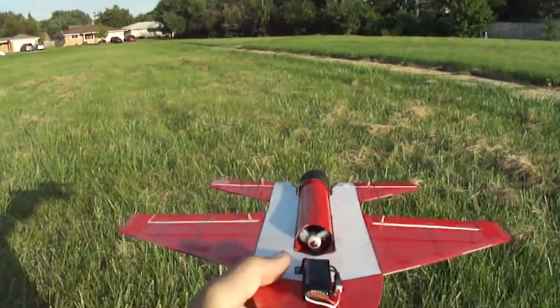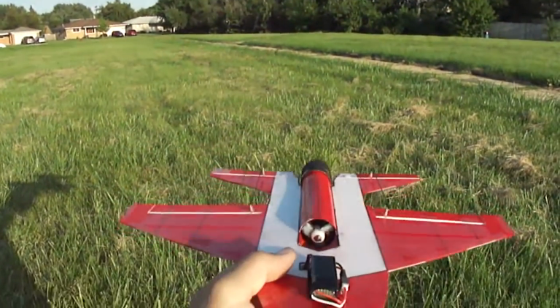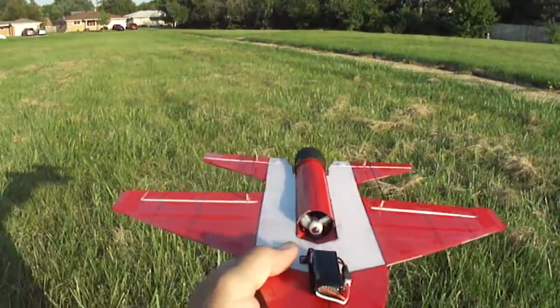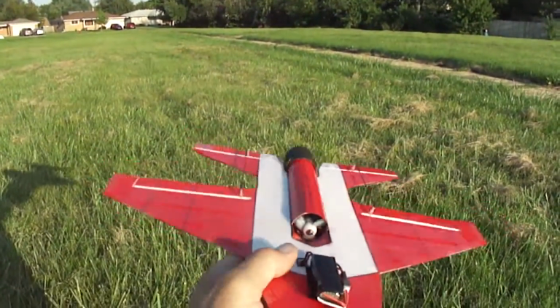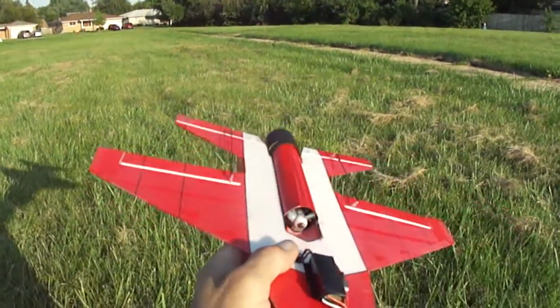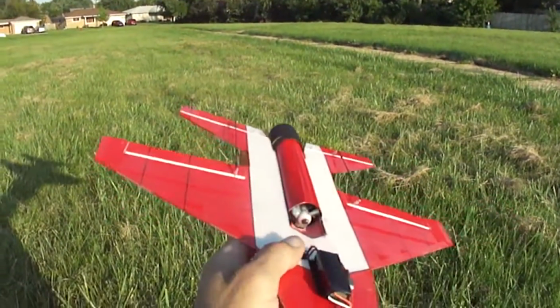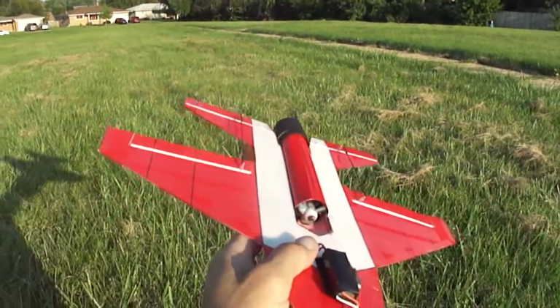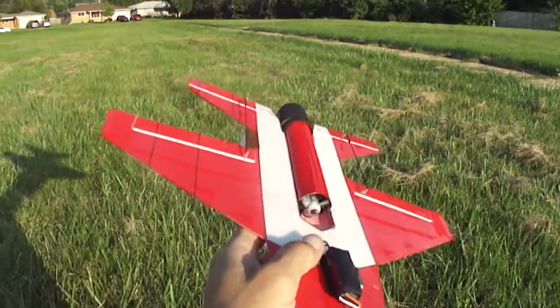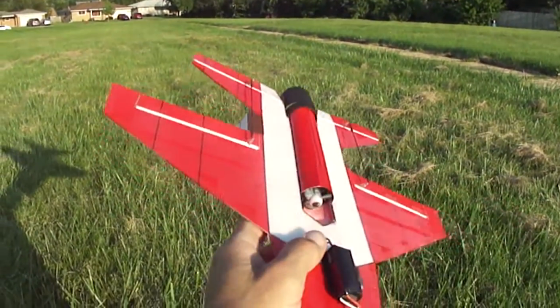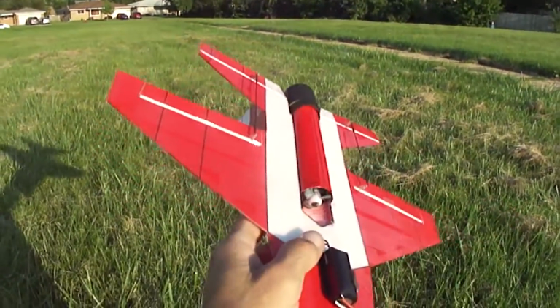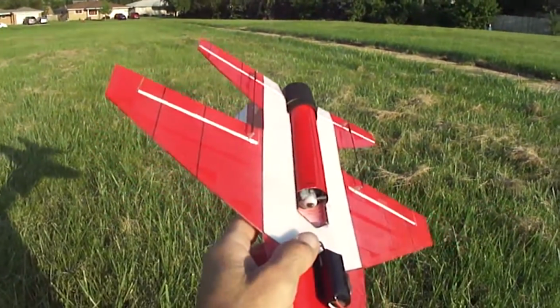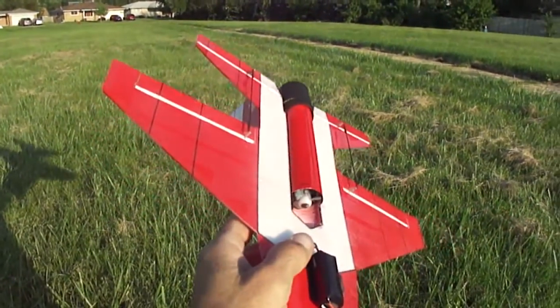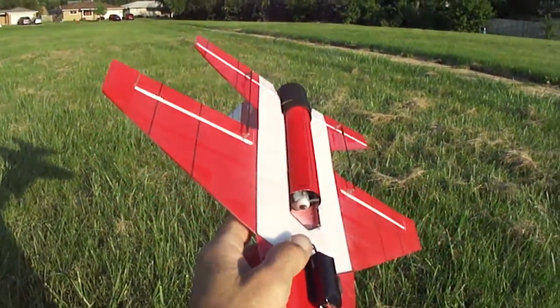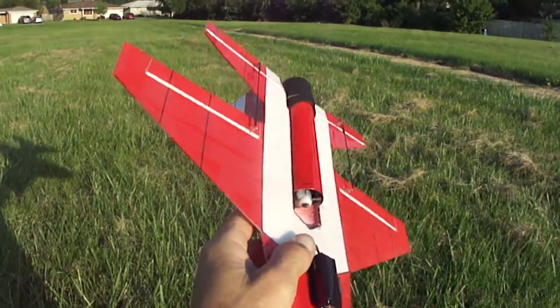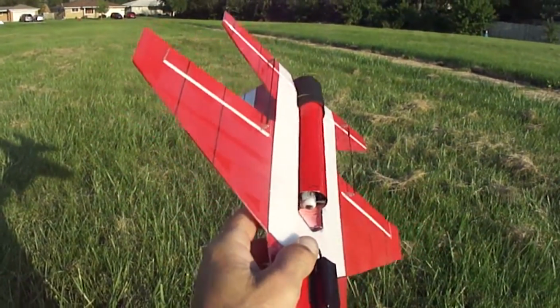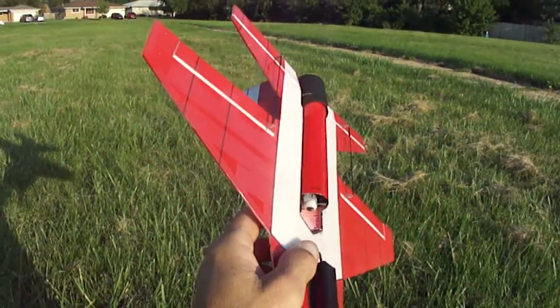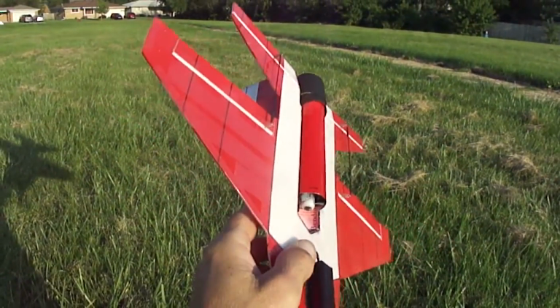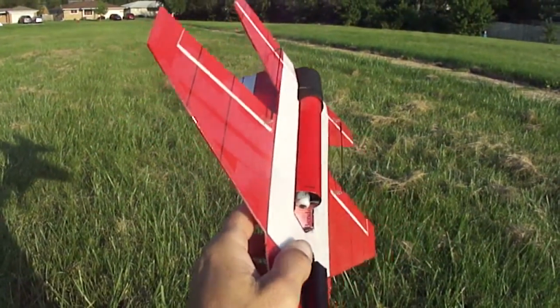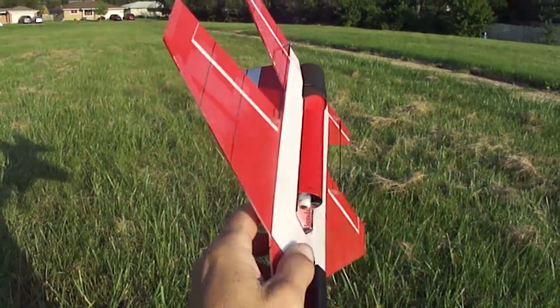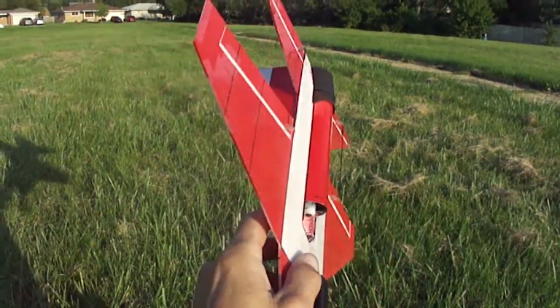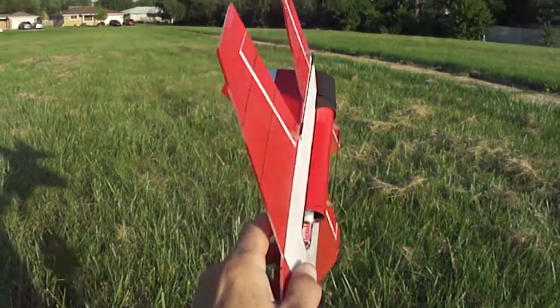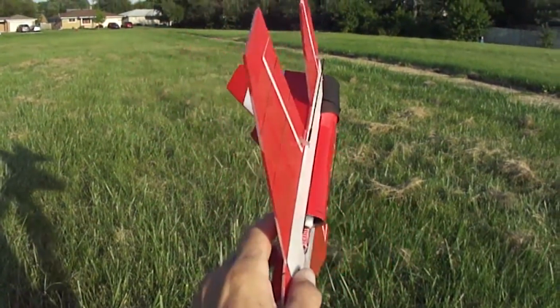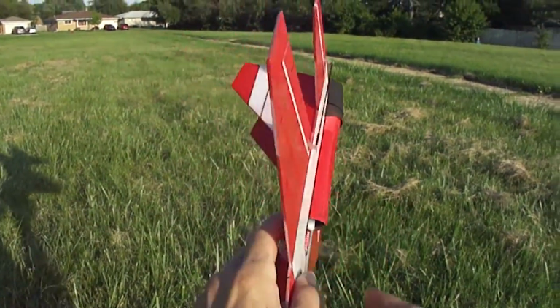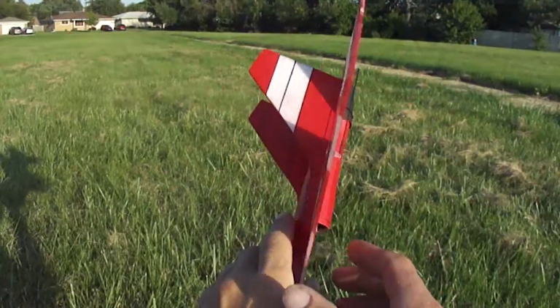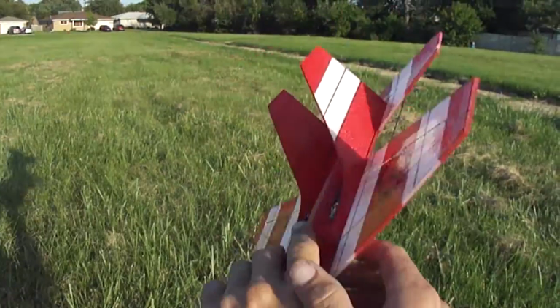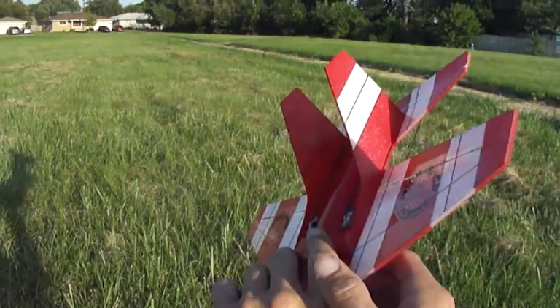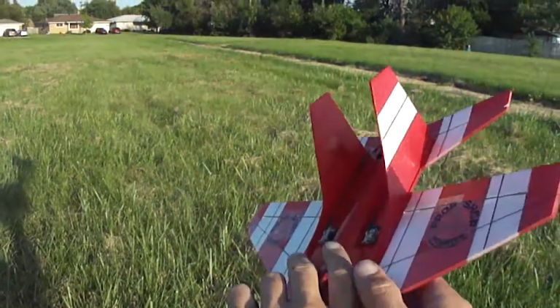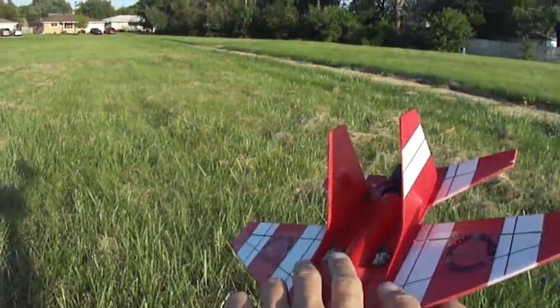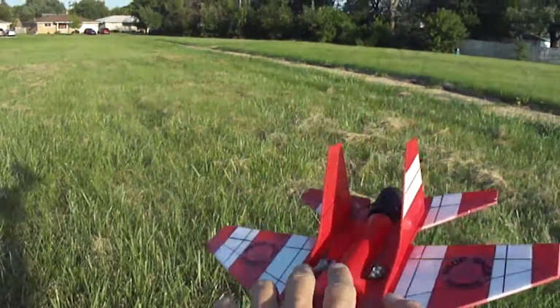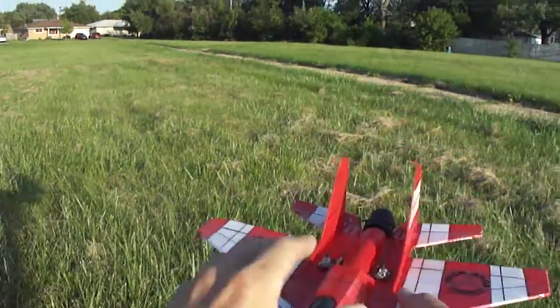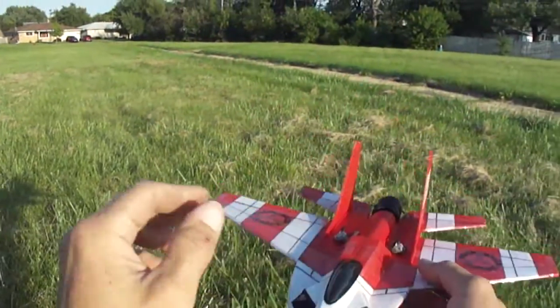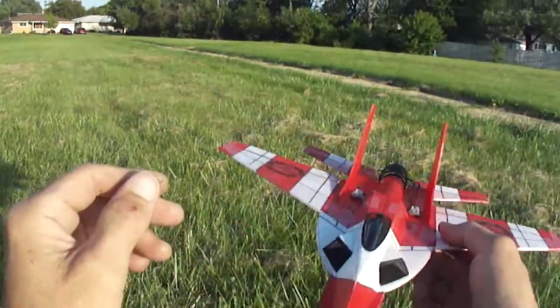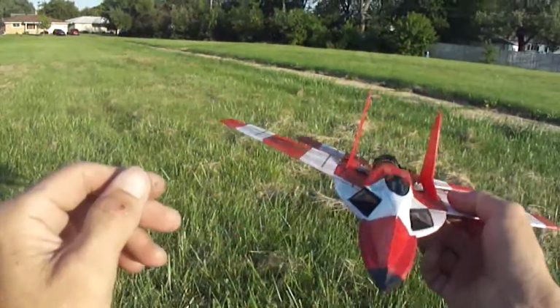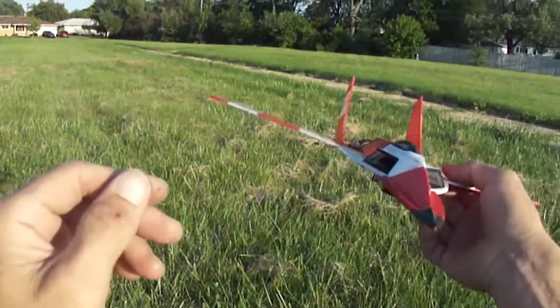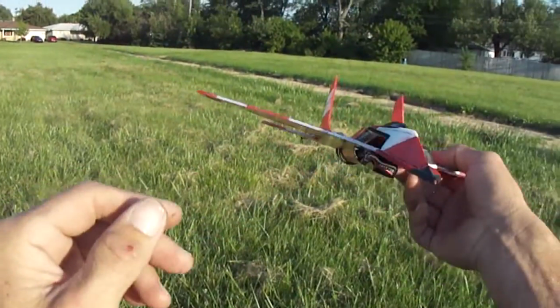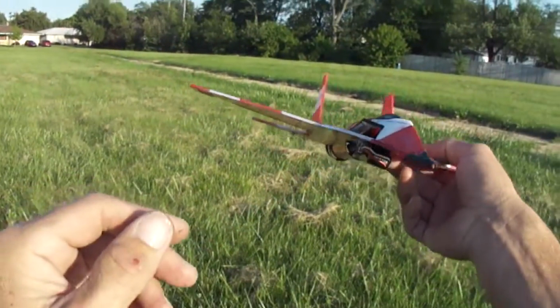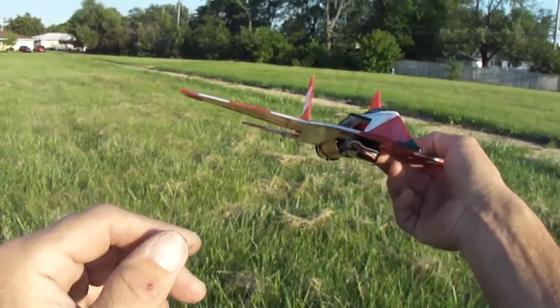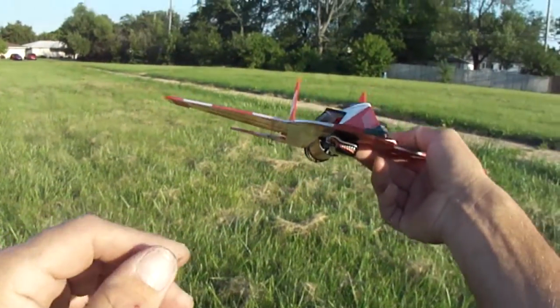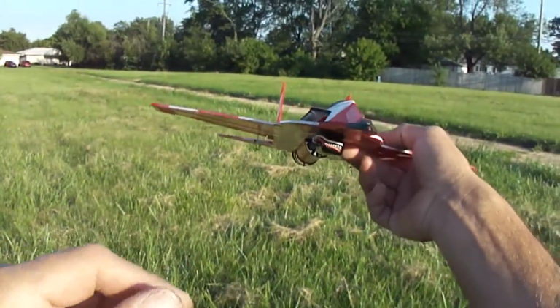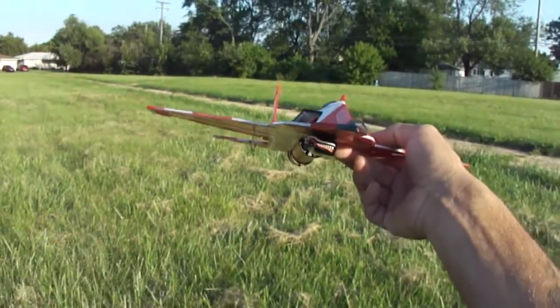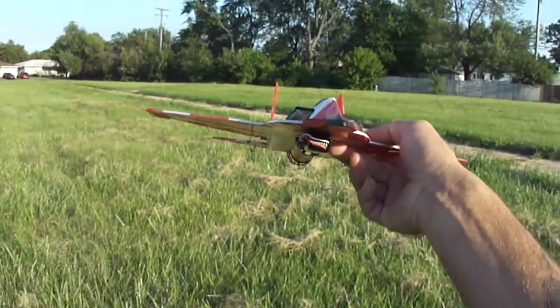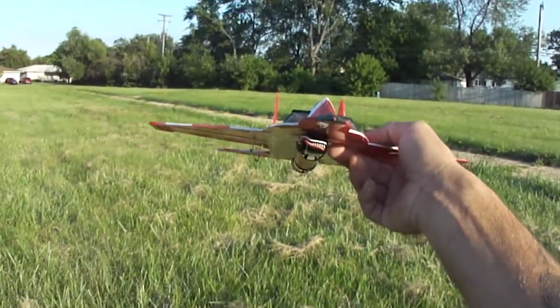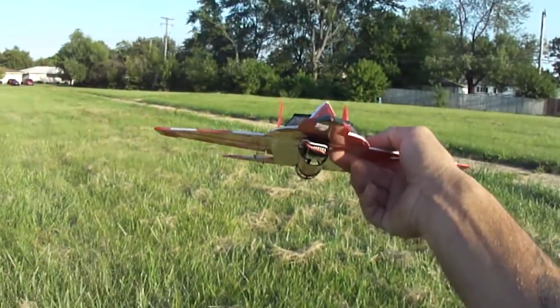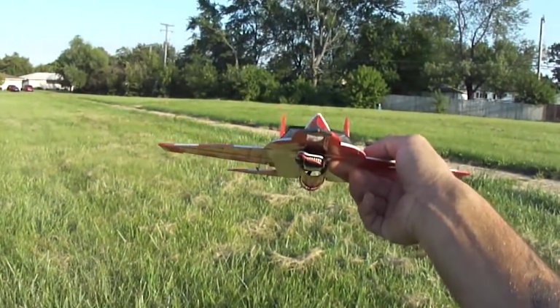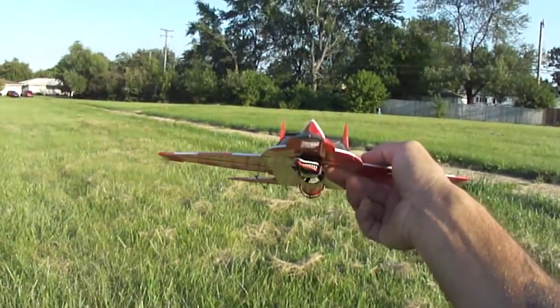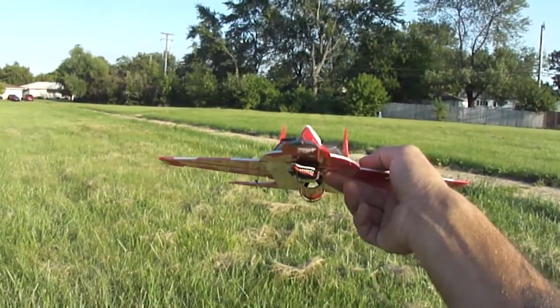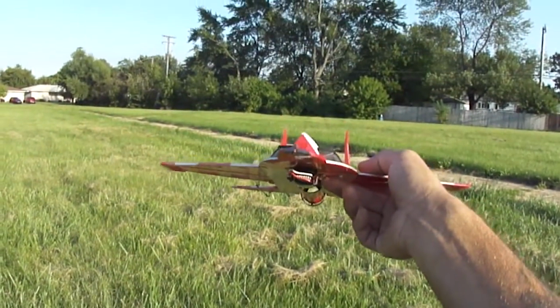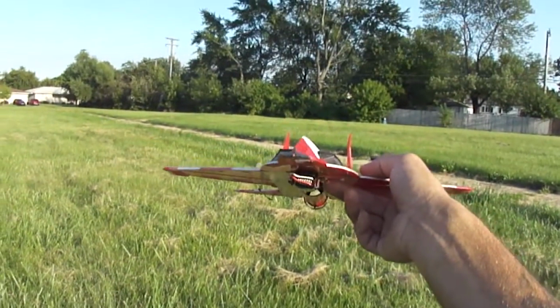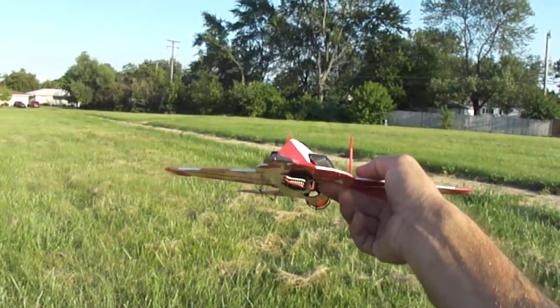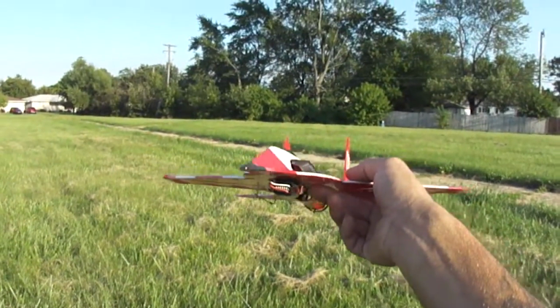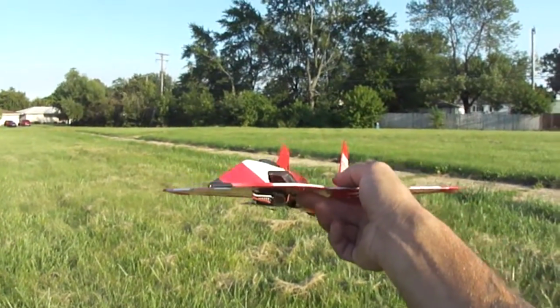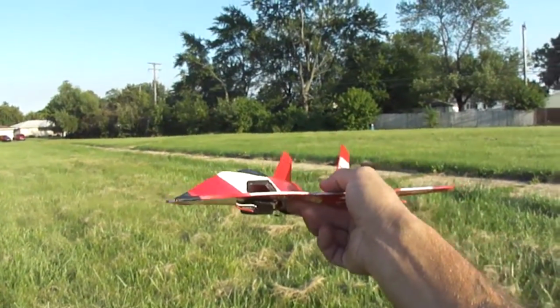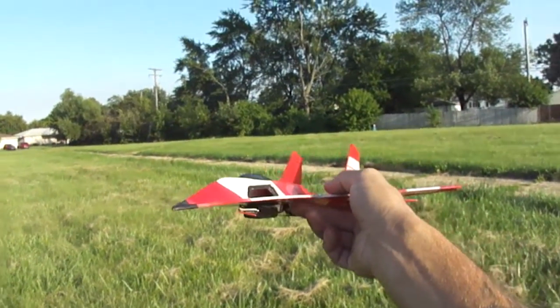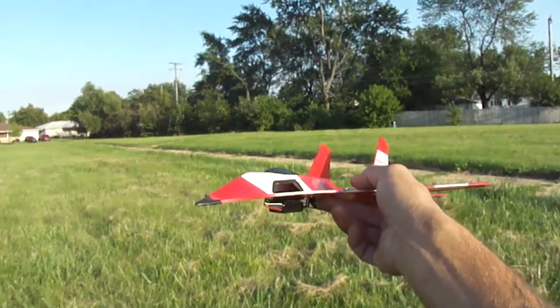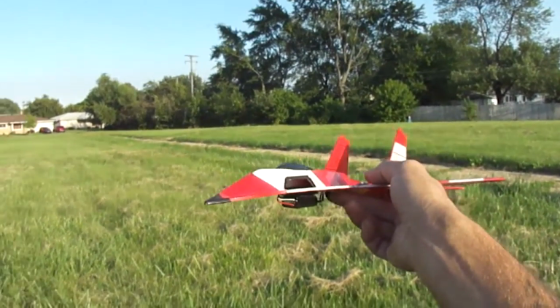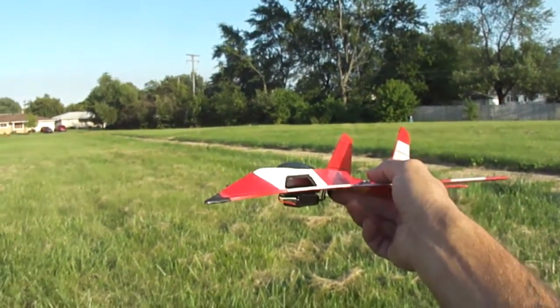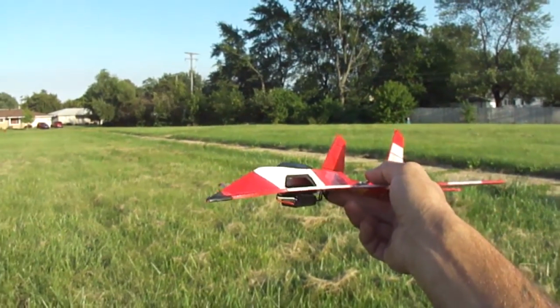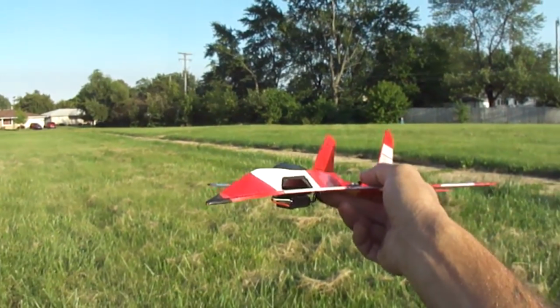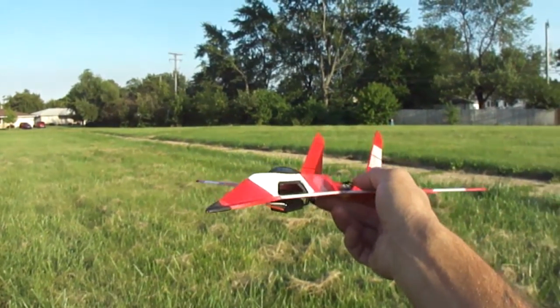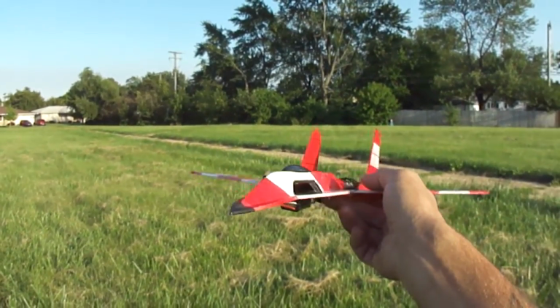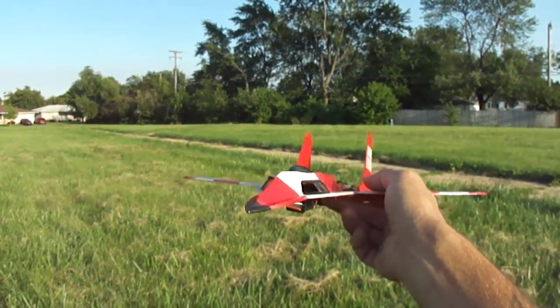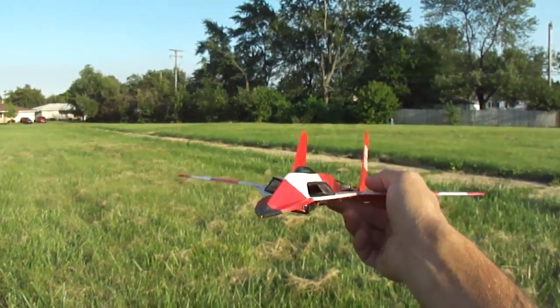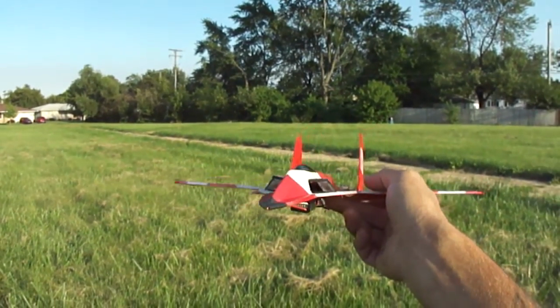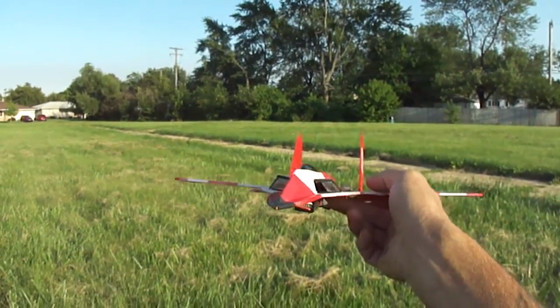I've got the 30mm ducted fan, 300mA, 35C, 7.4V battery.